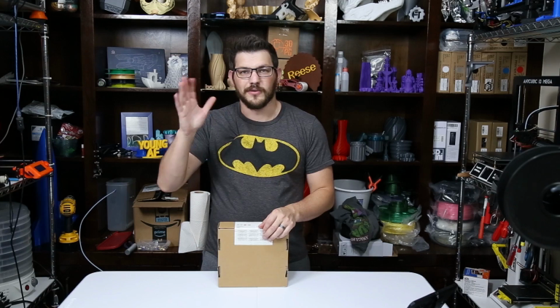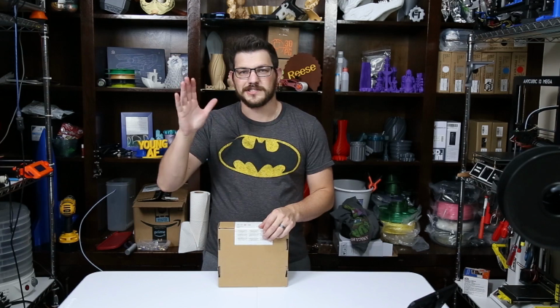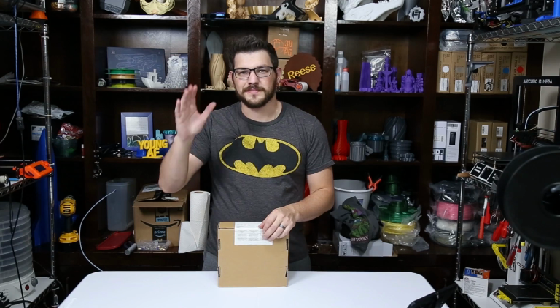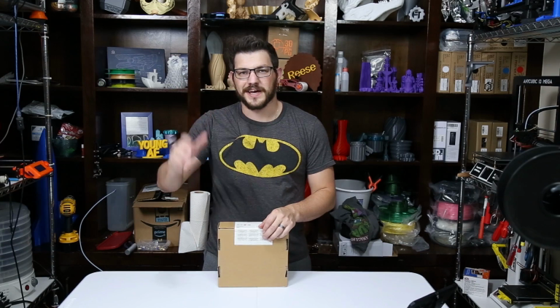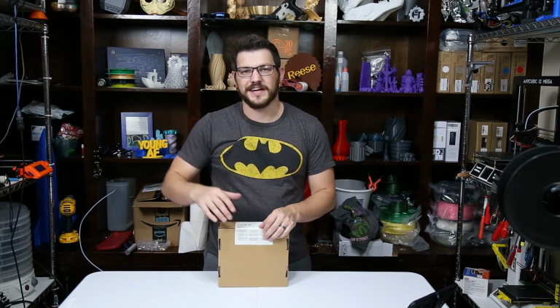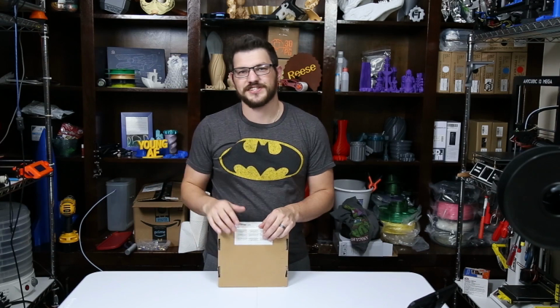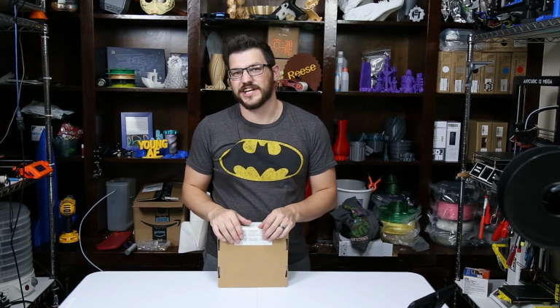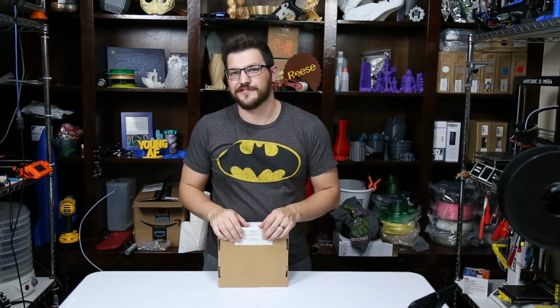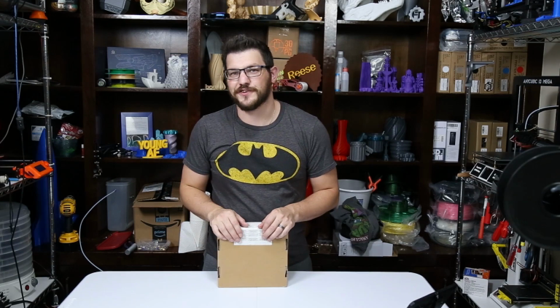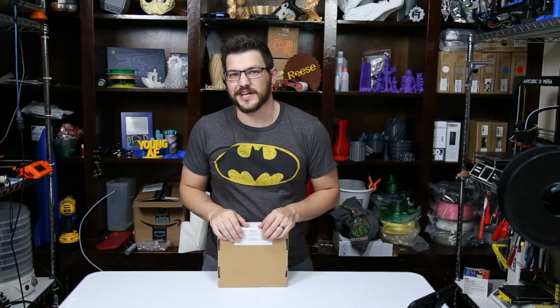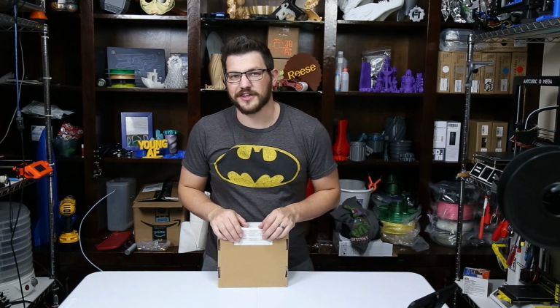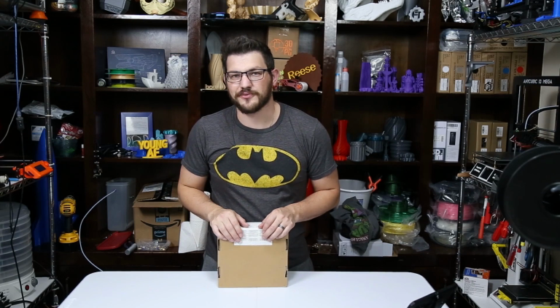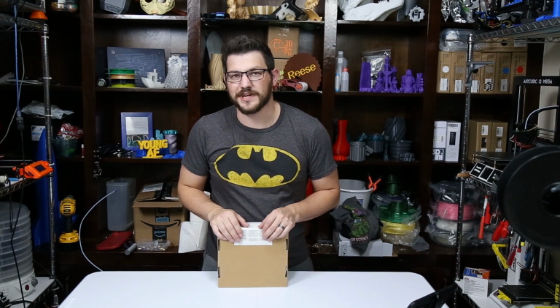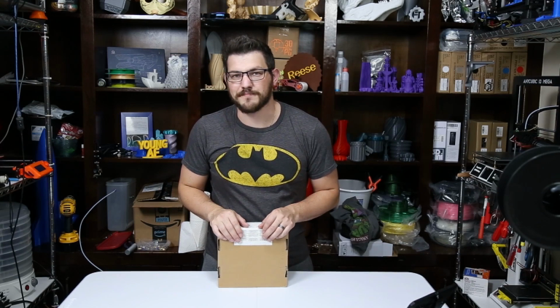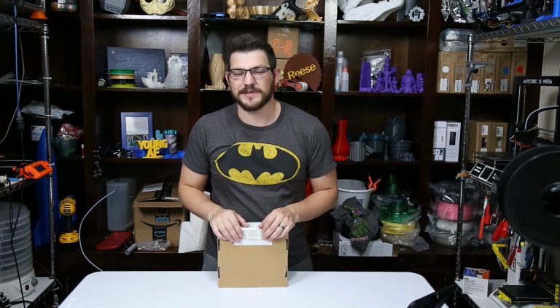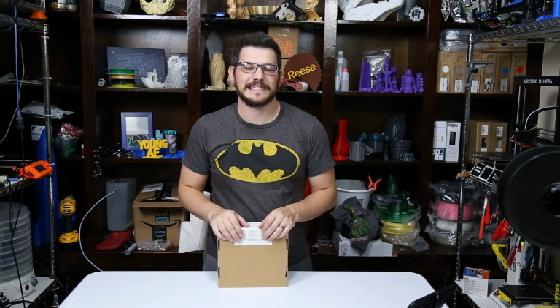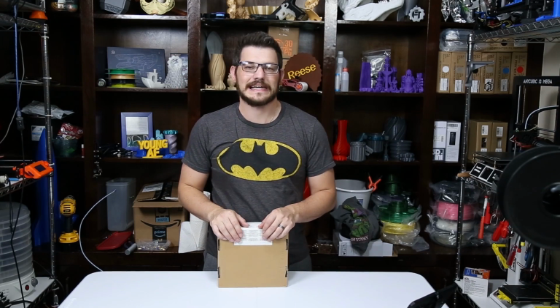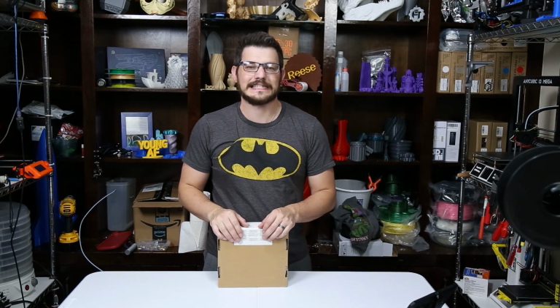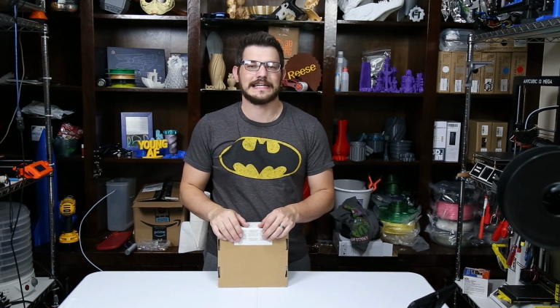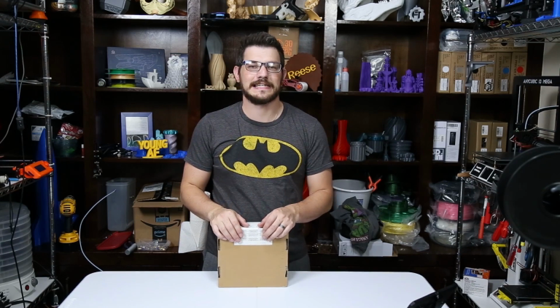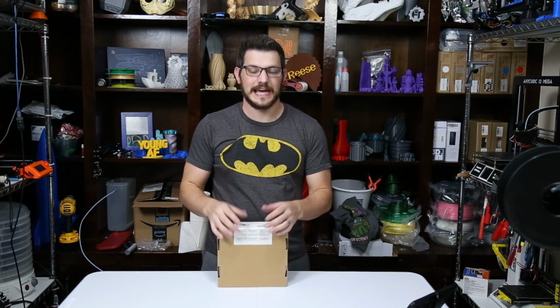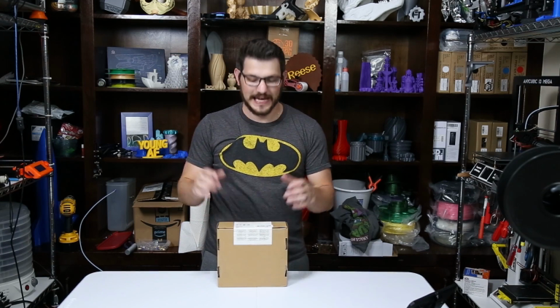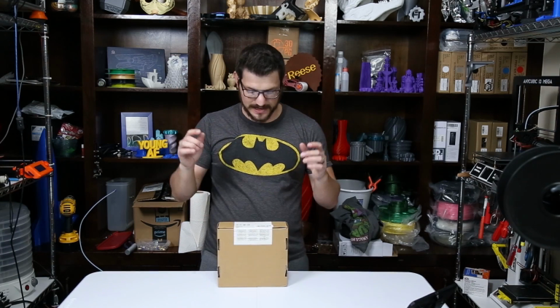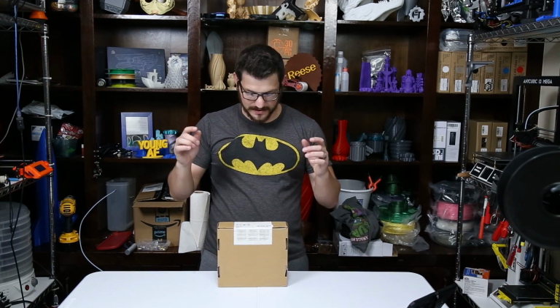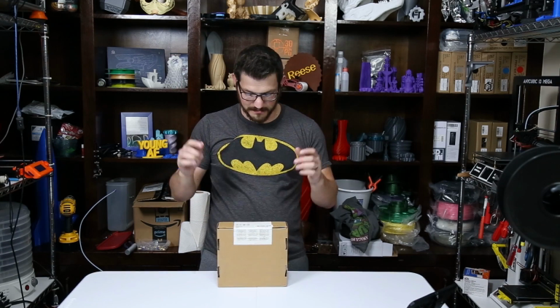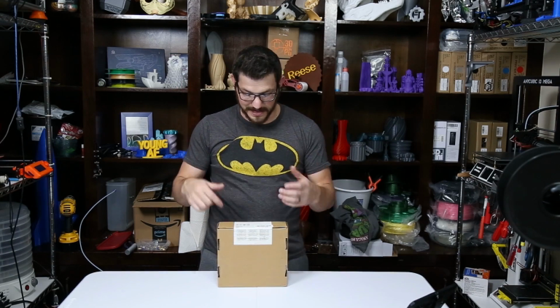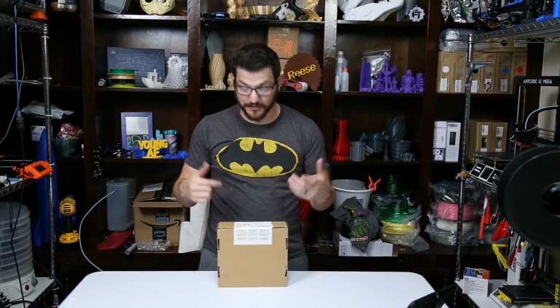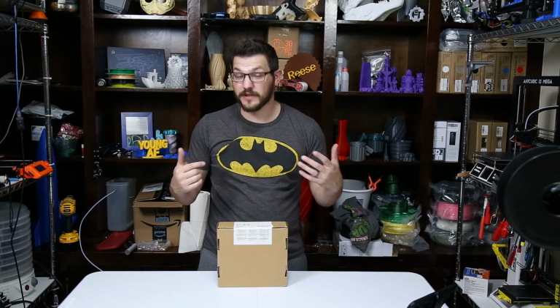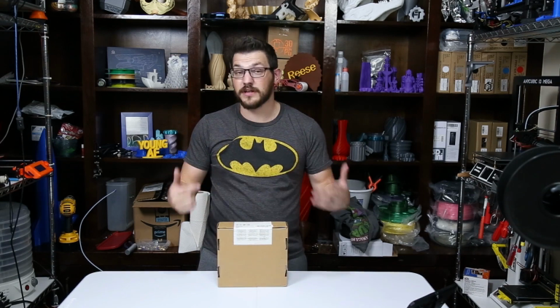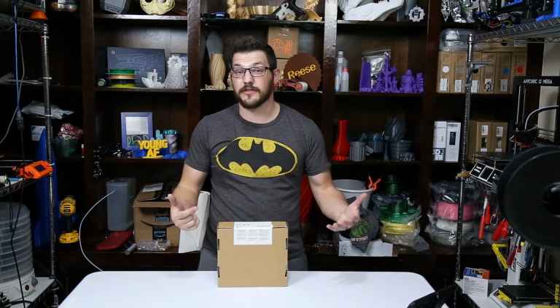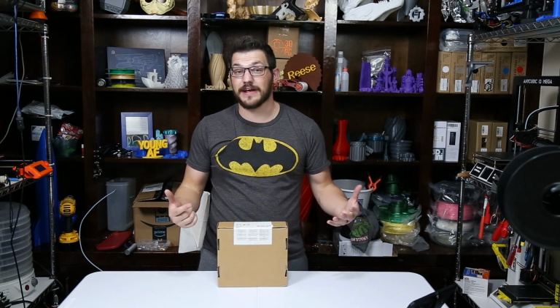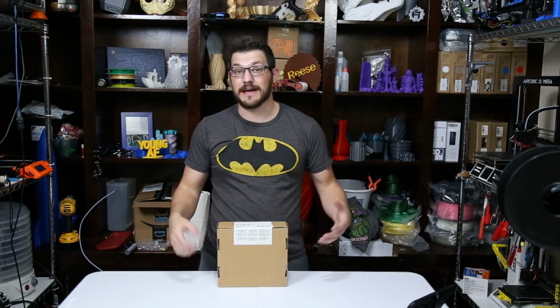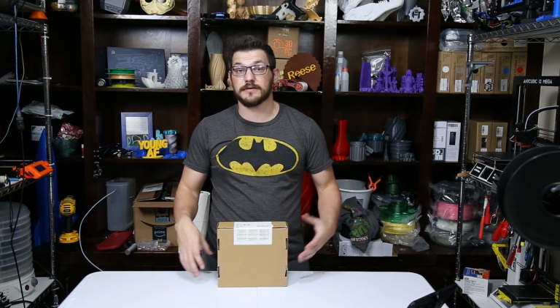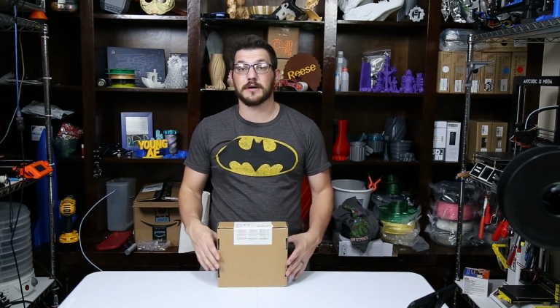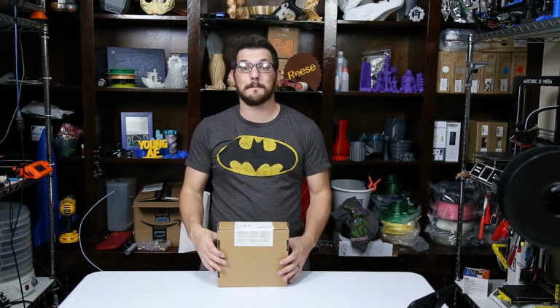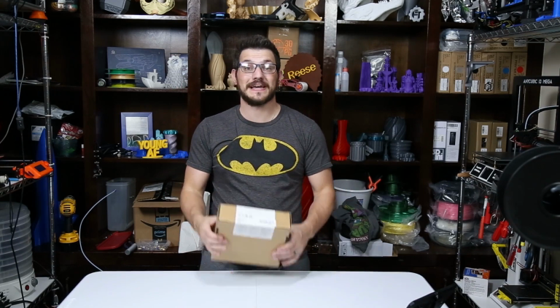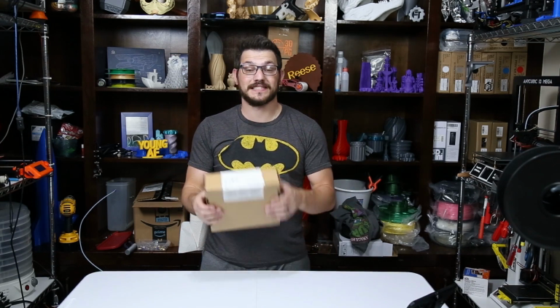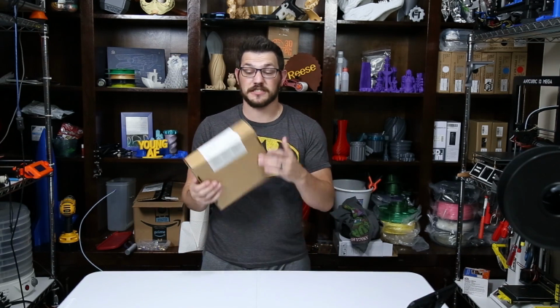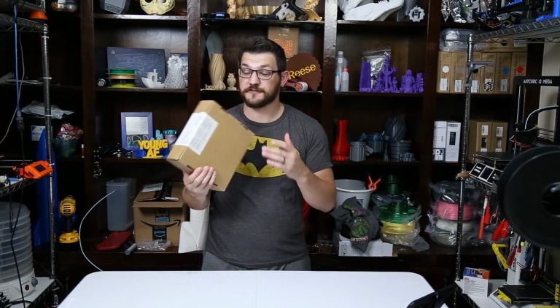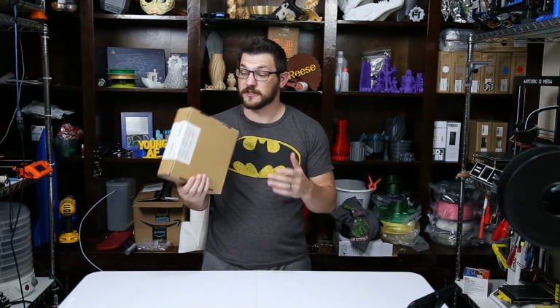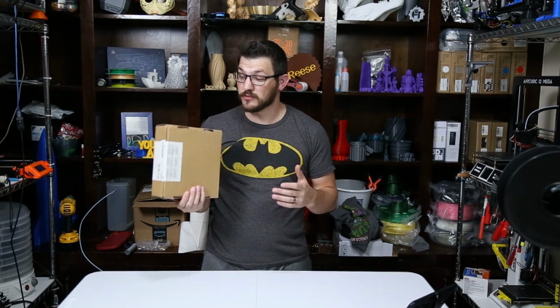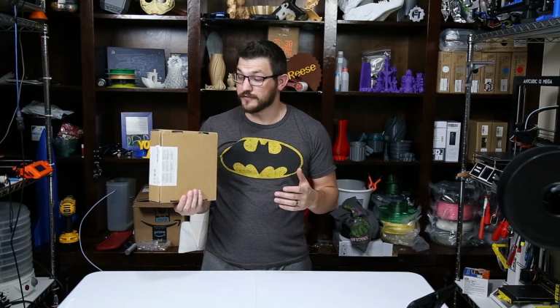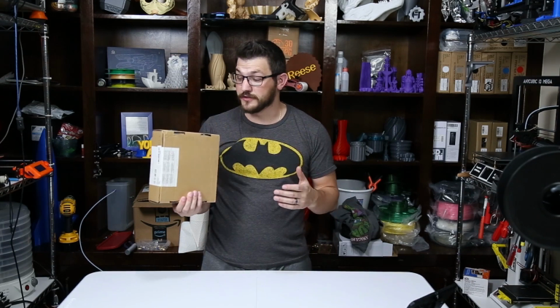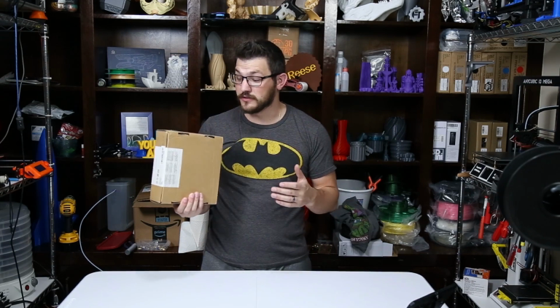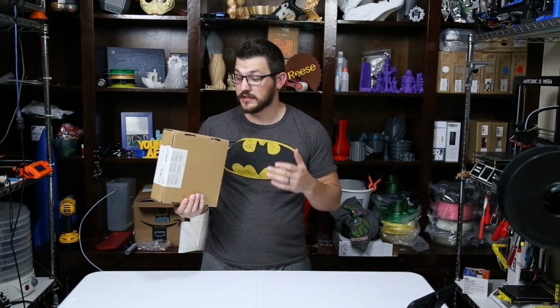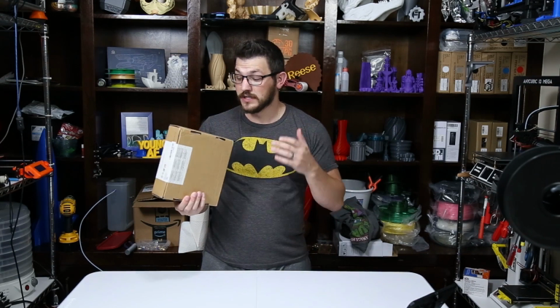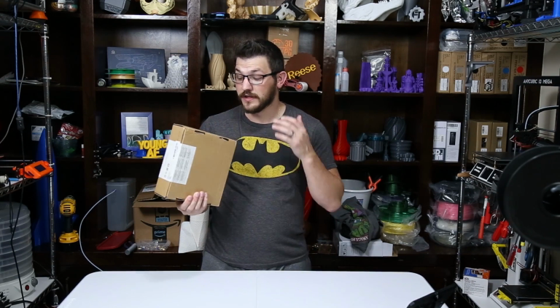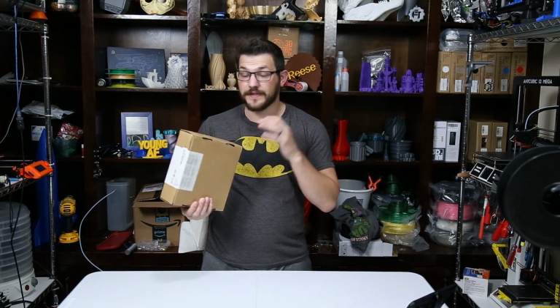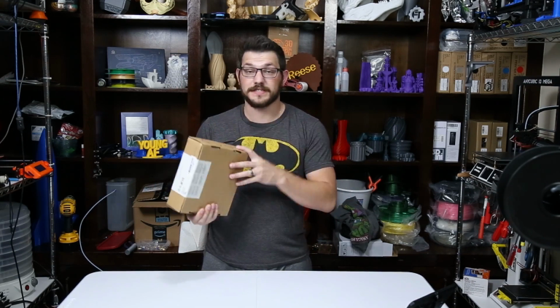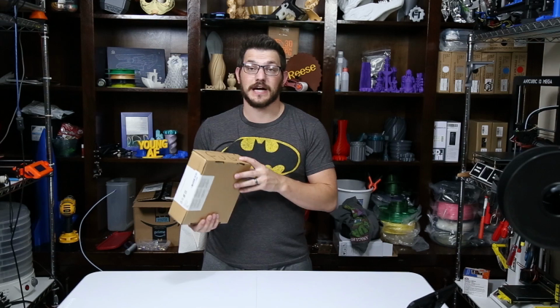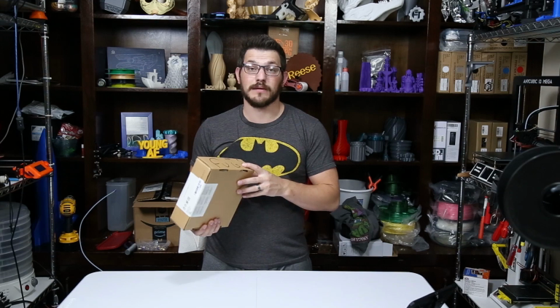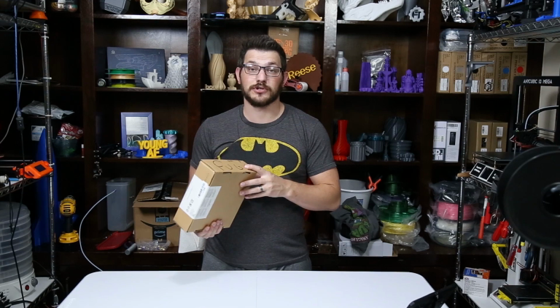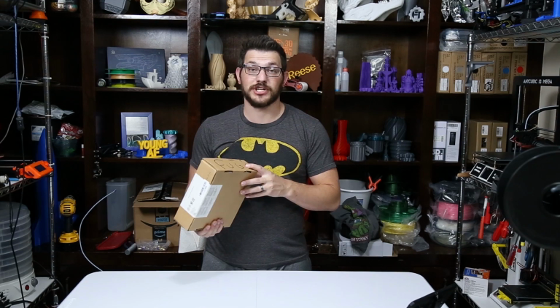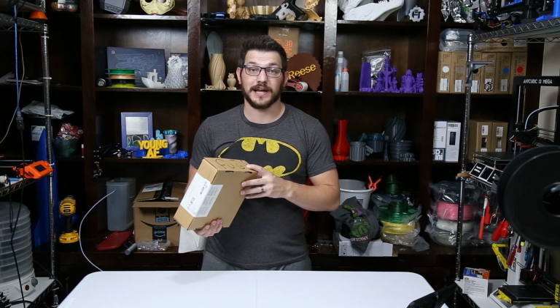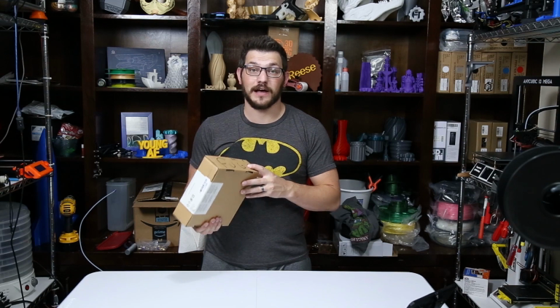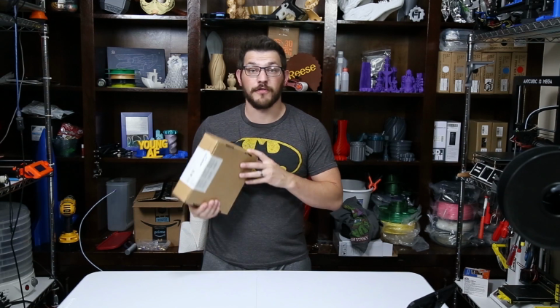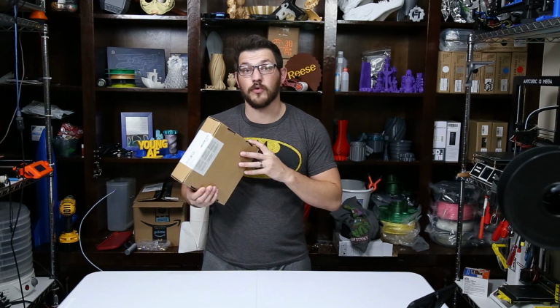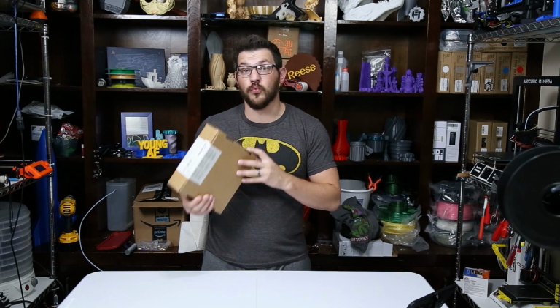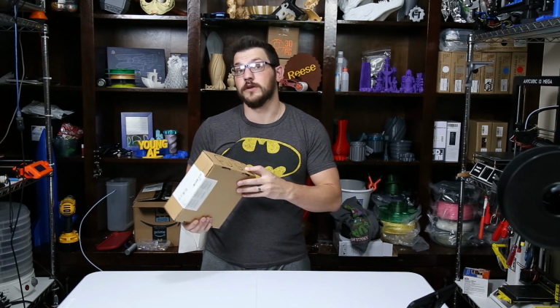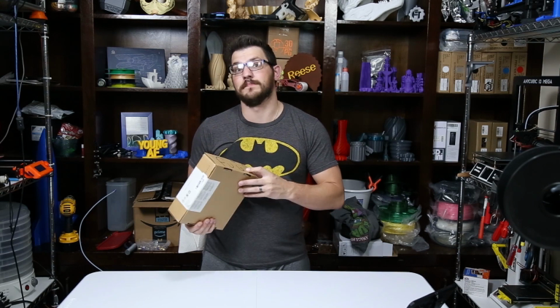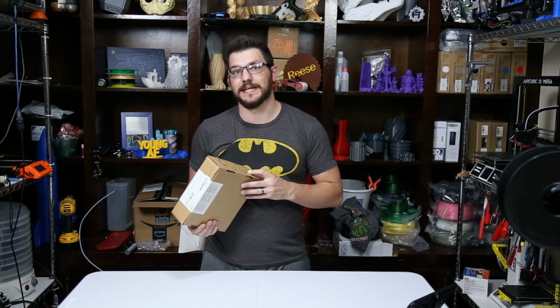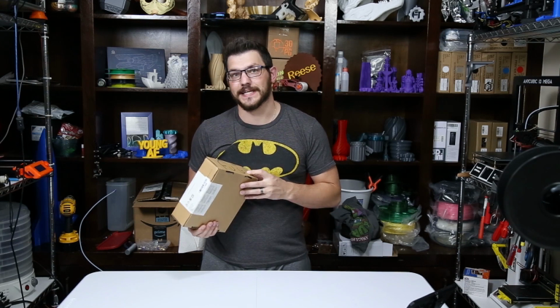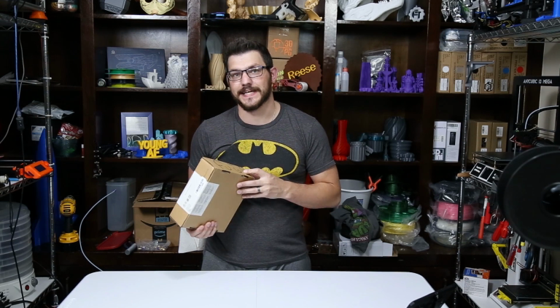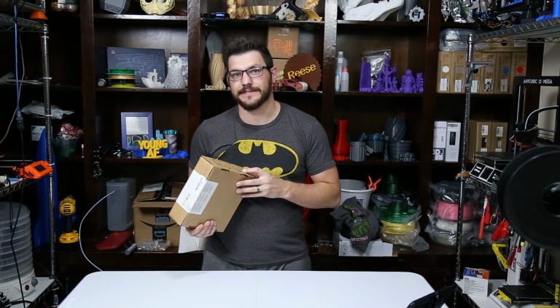What's up guys? Shane from Figadec 3D Printing and today I'm back with another Amazon Basics filament review. This time we're checking out their wood PLA.